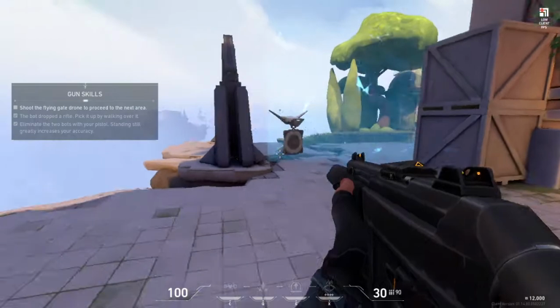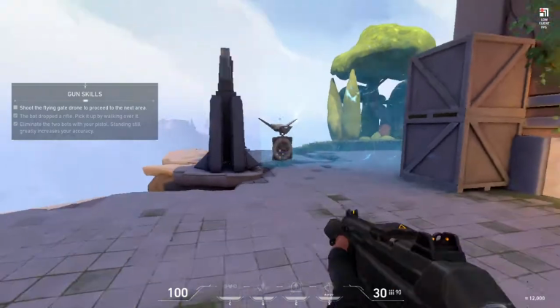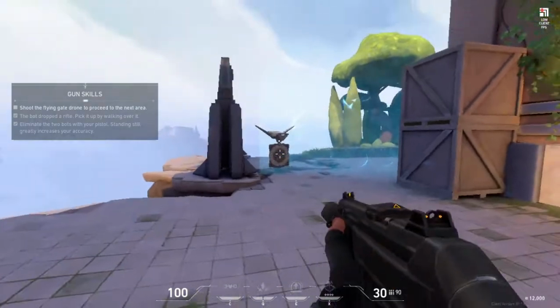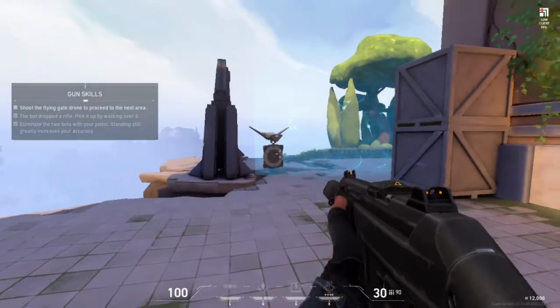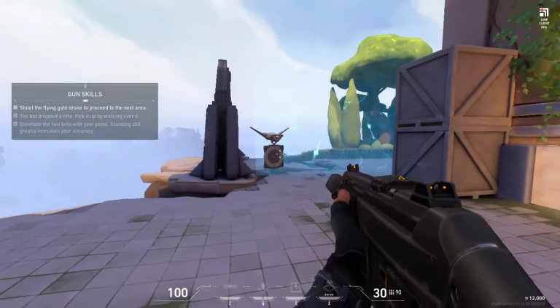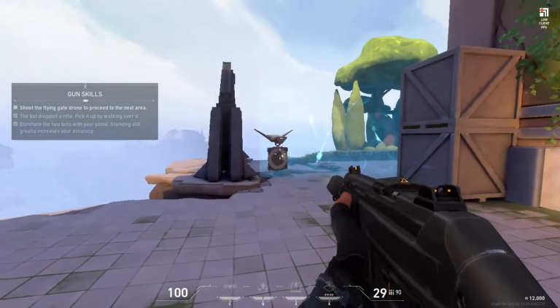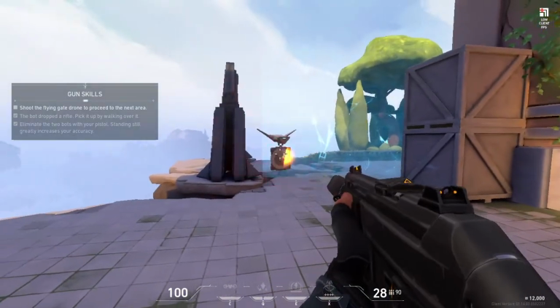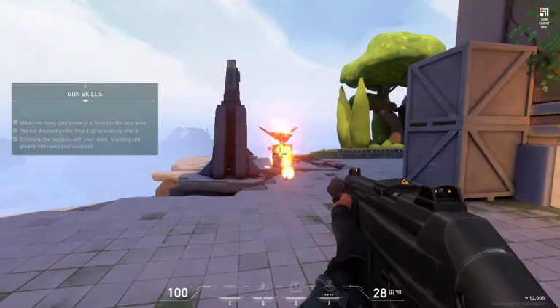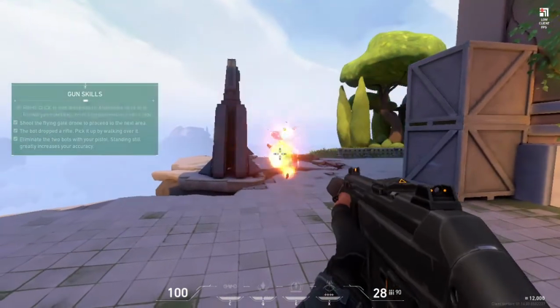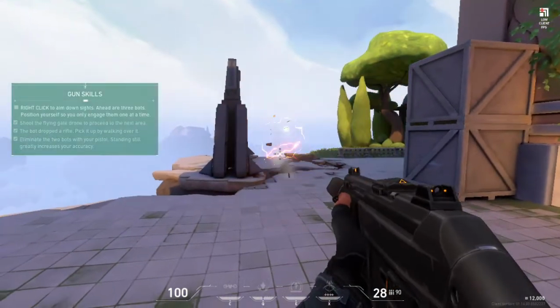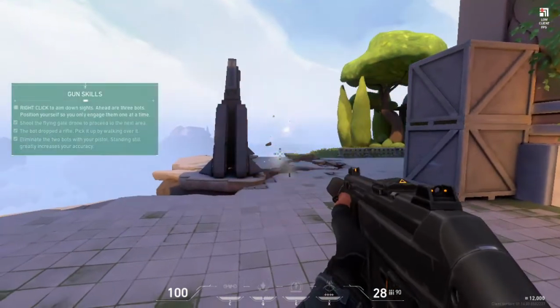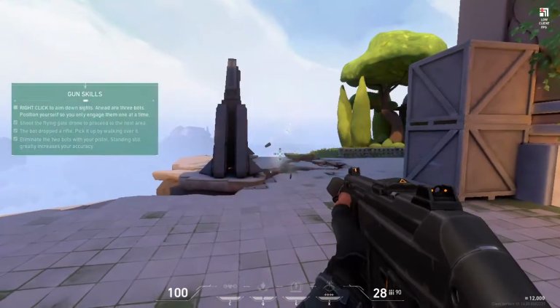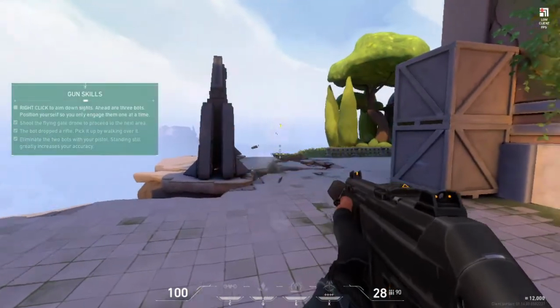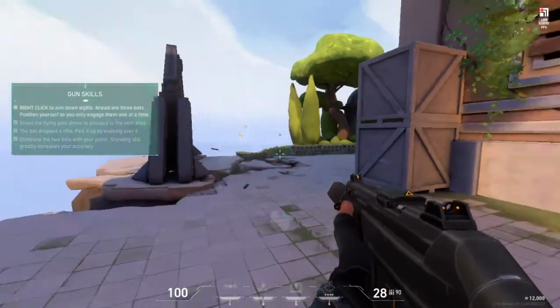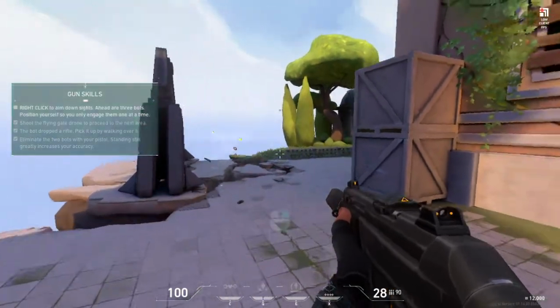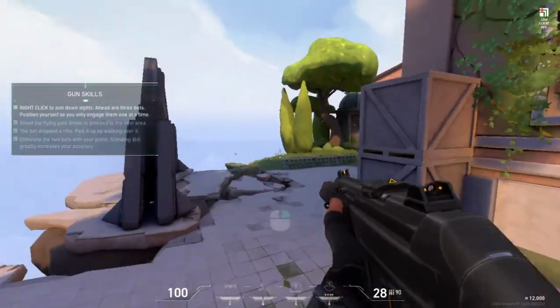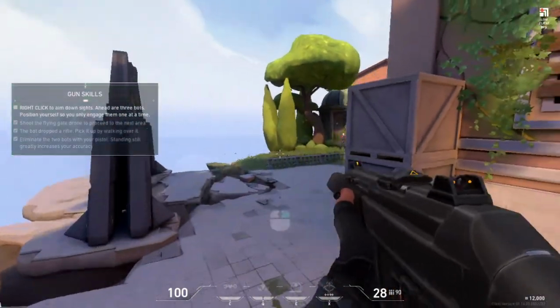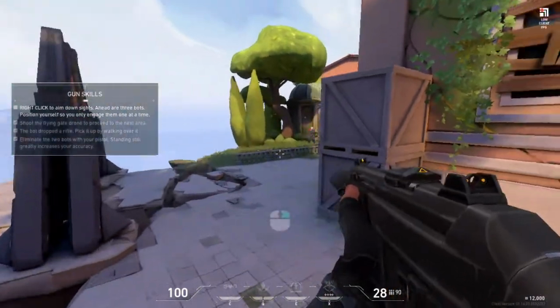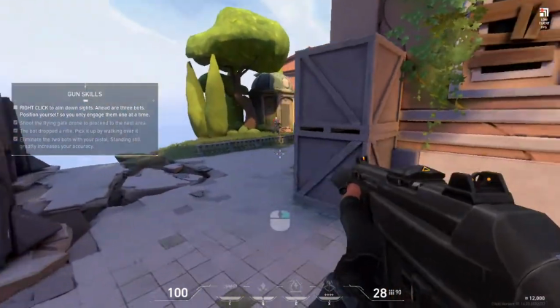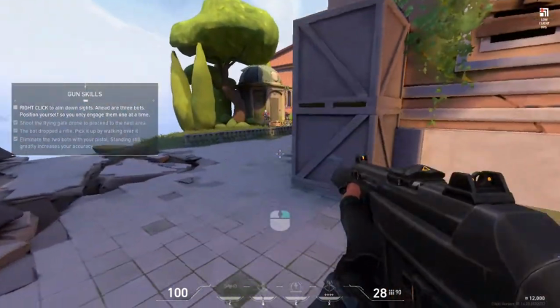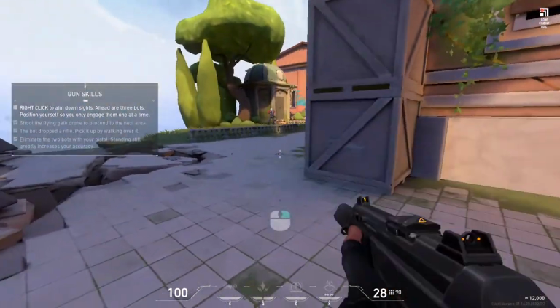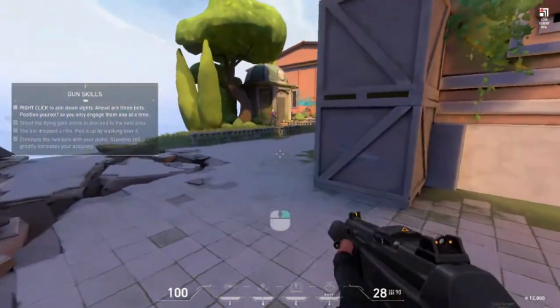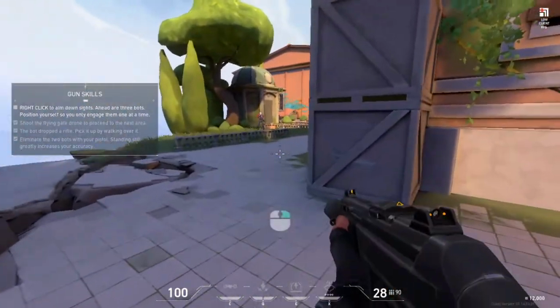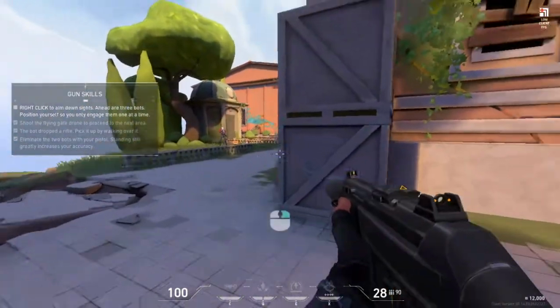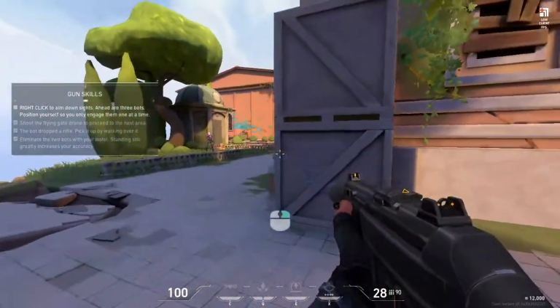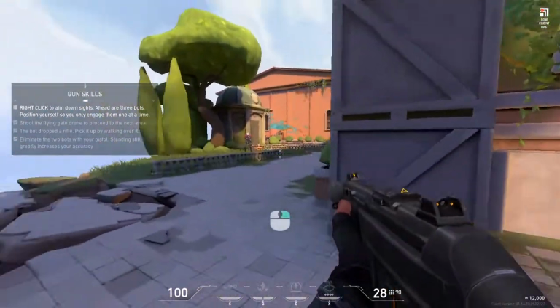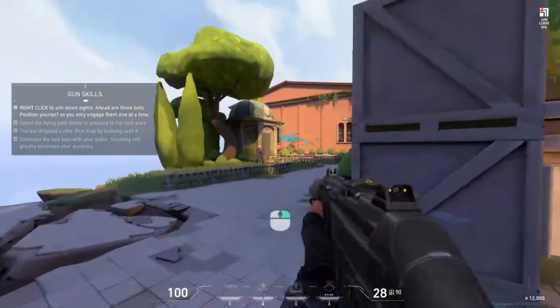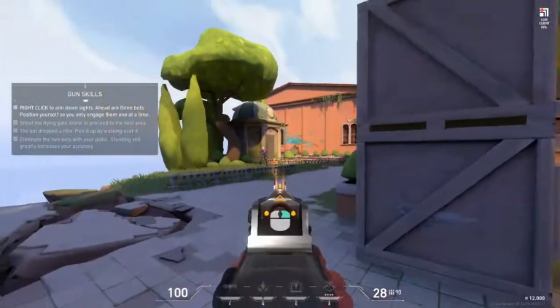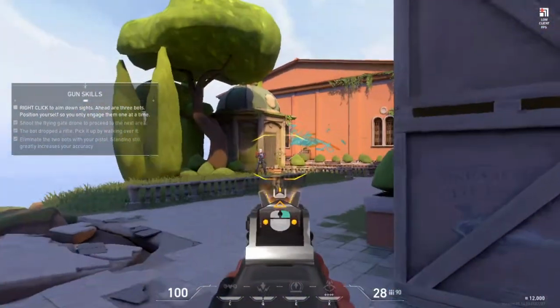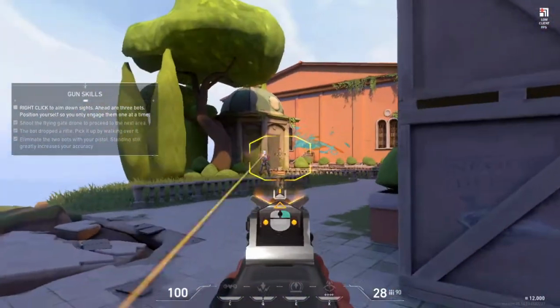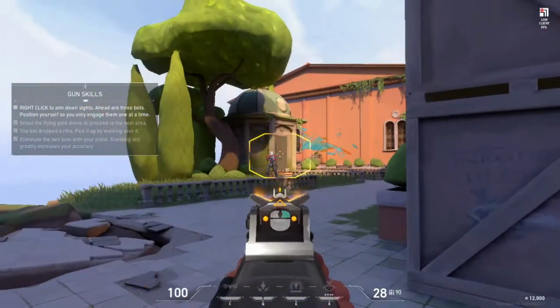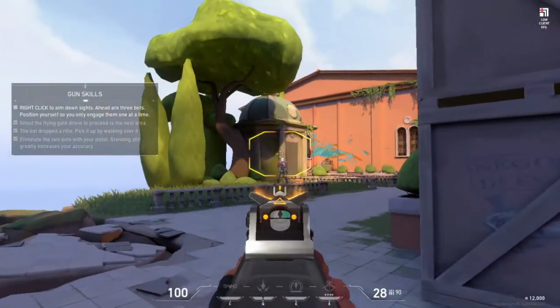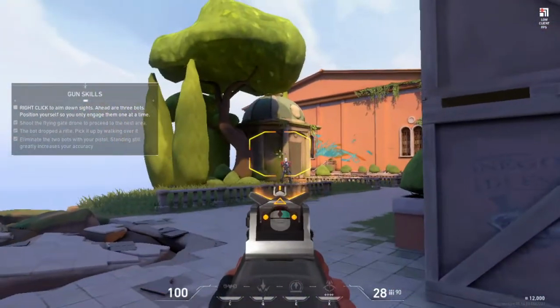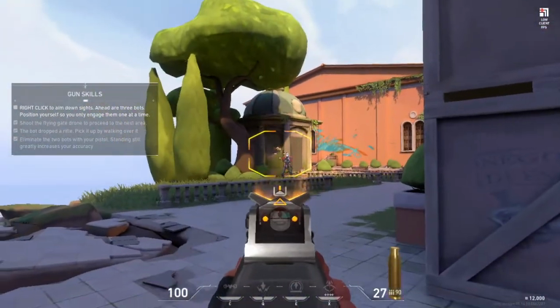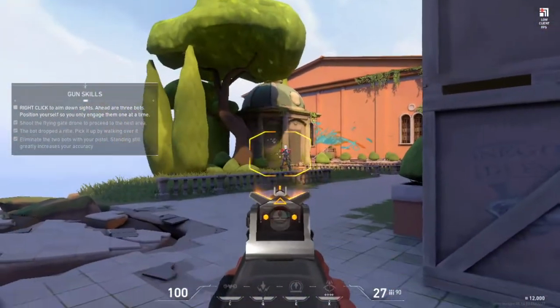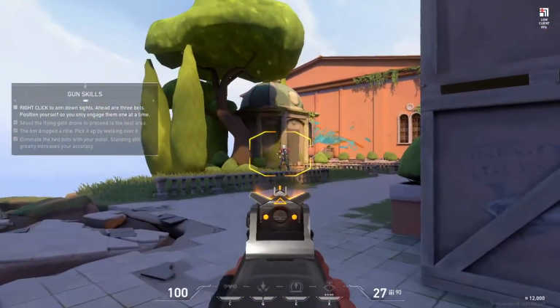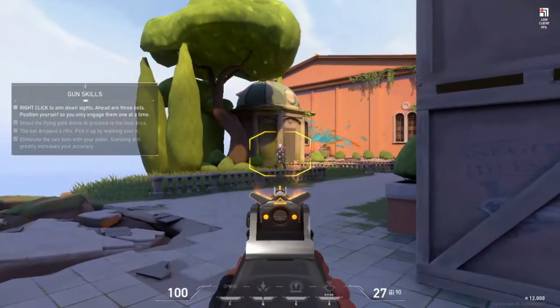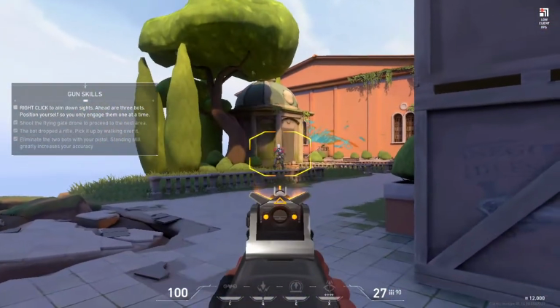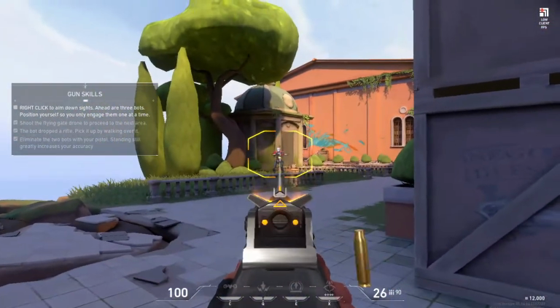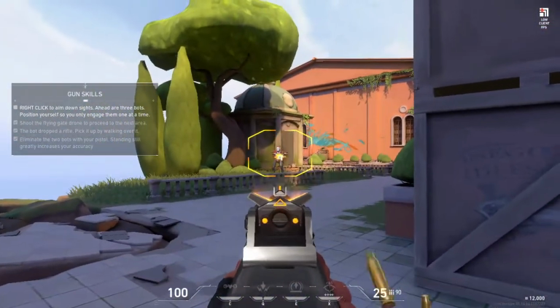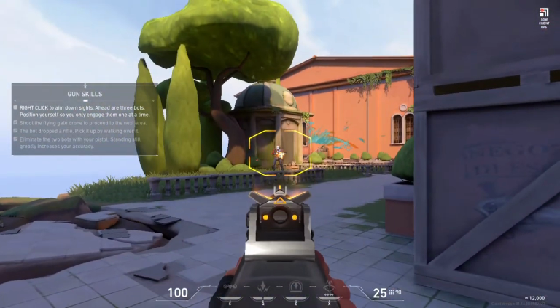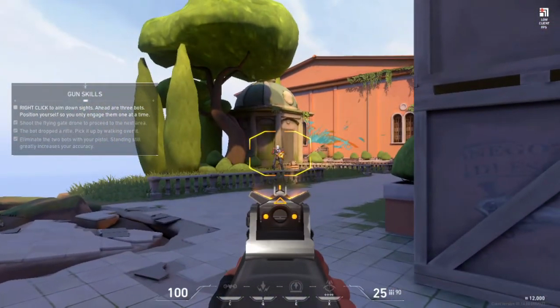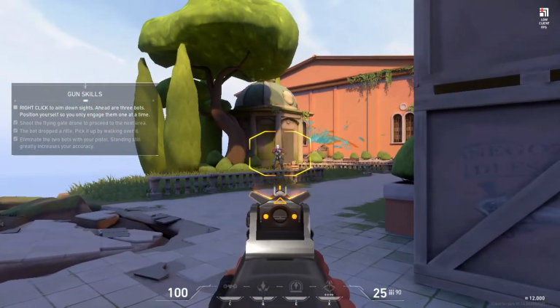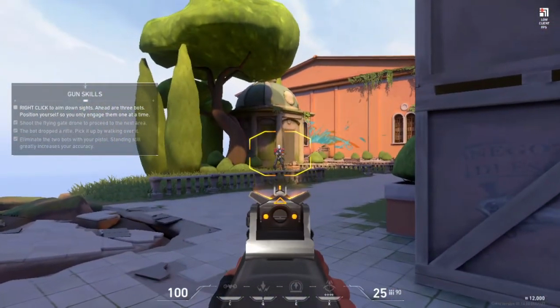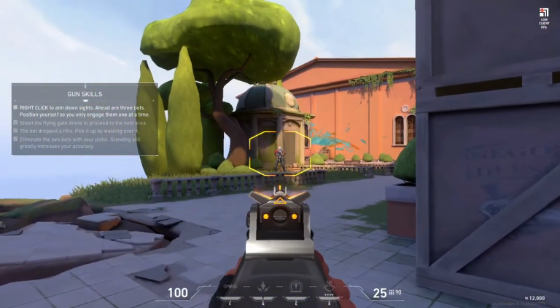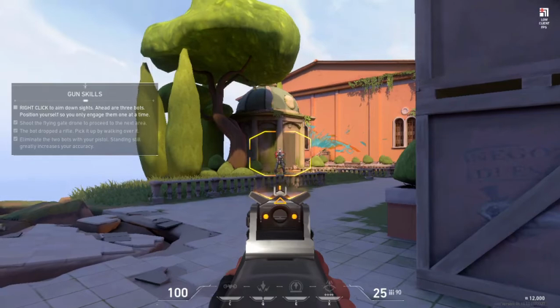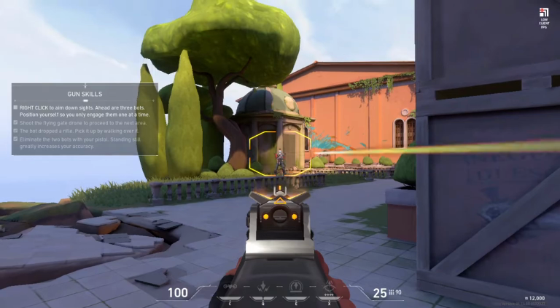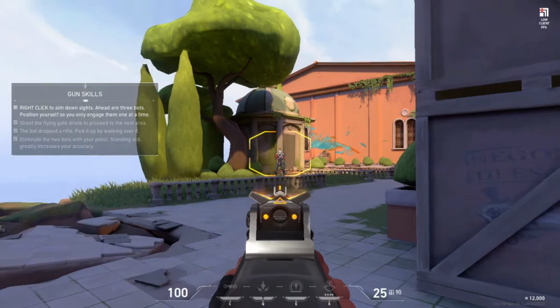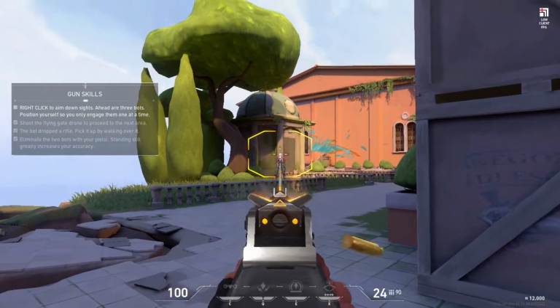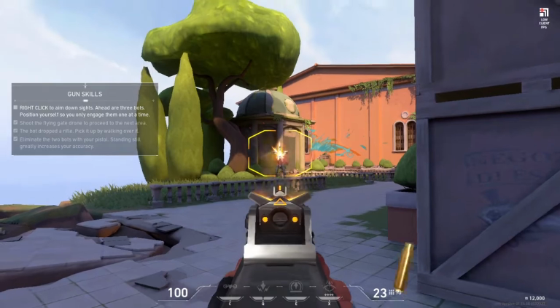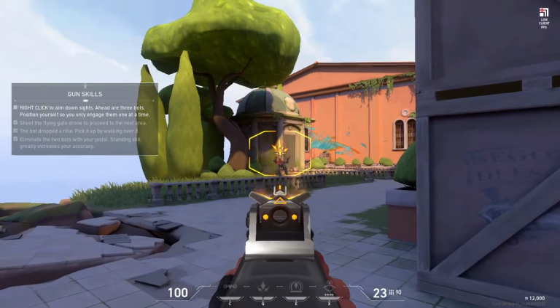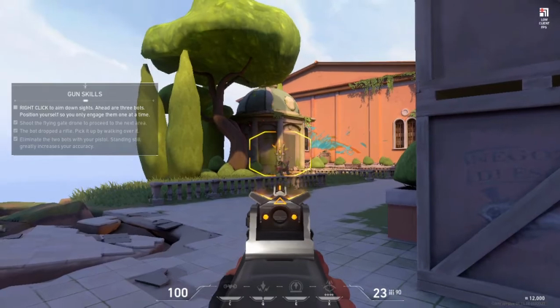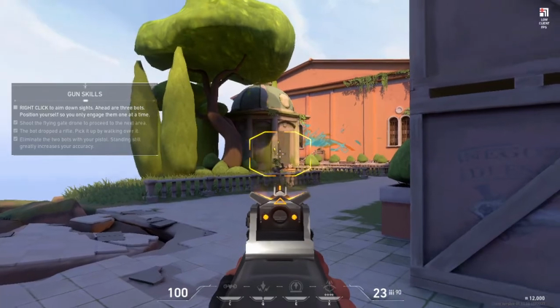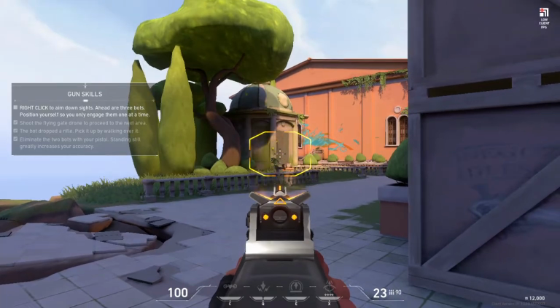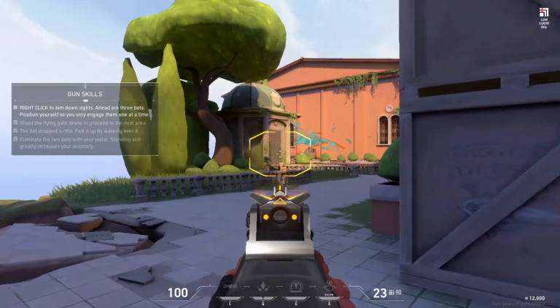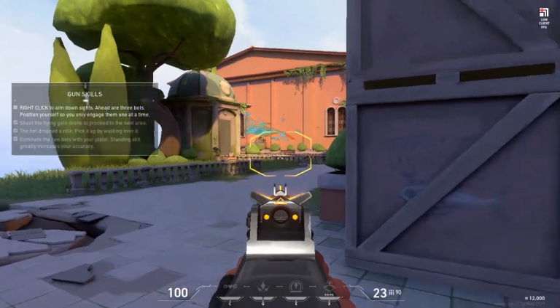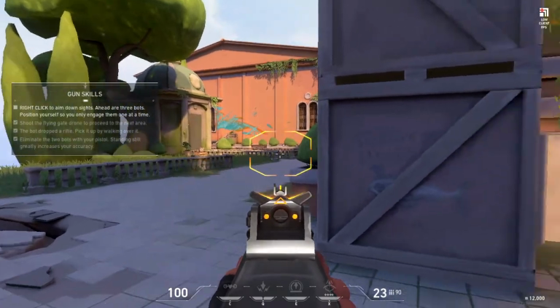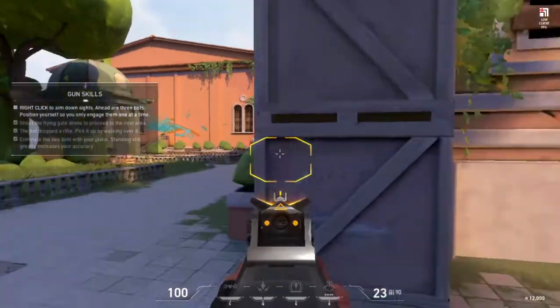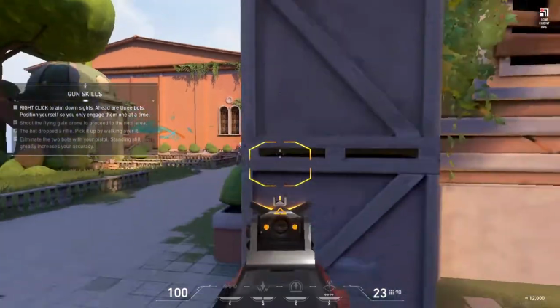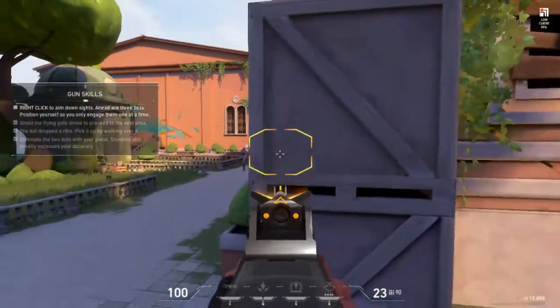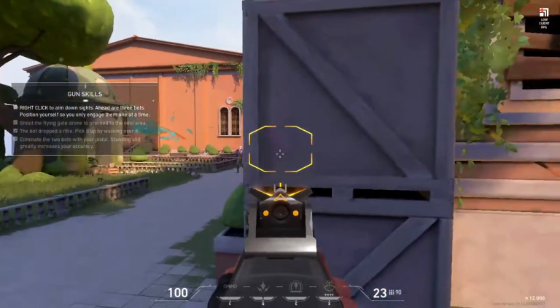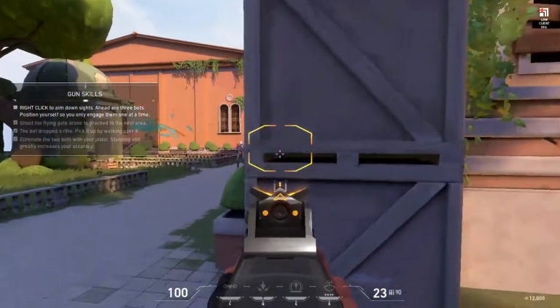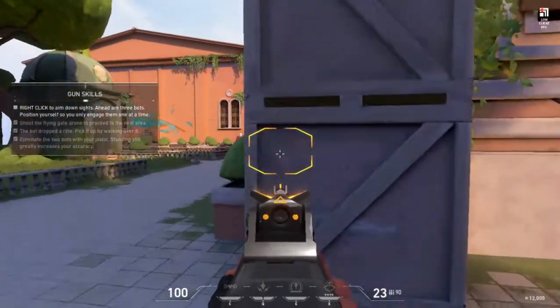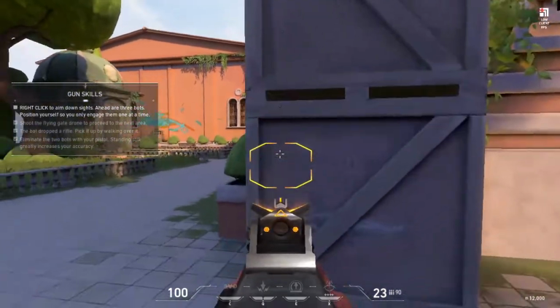All right, agent. Three more. Position yourself so you only fight one at a time. Aim down sights for a closer look.